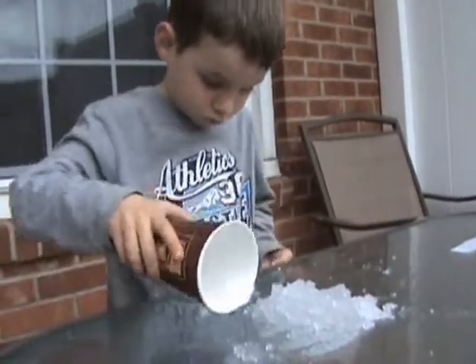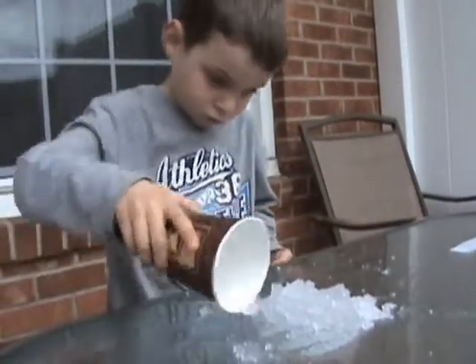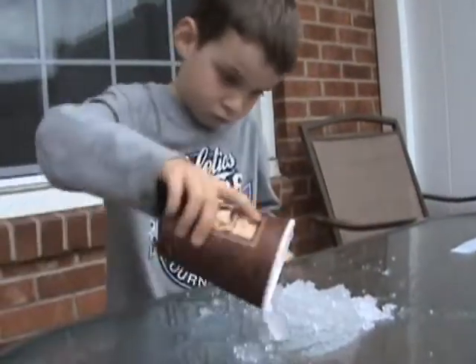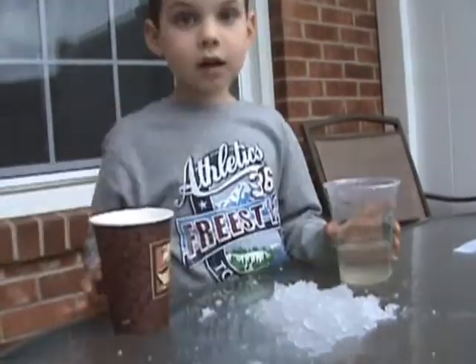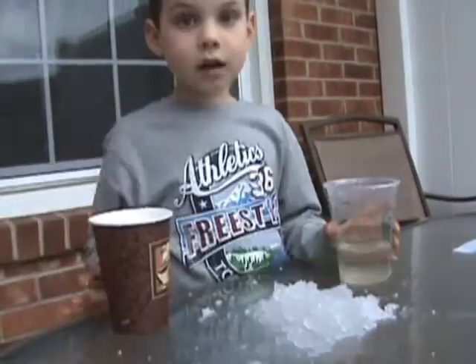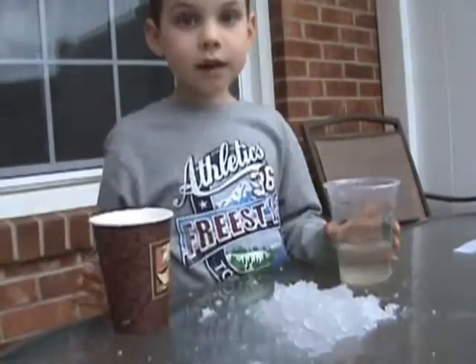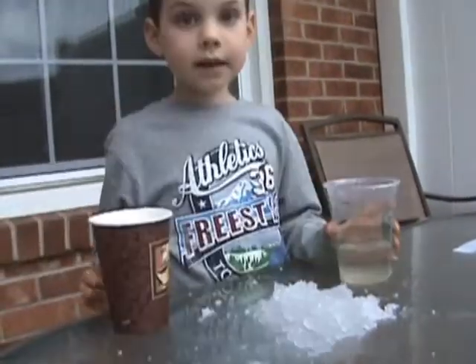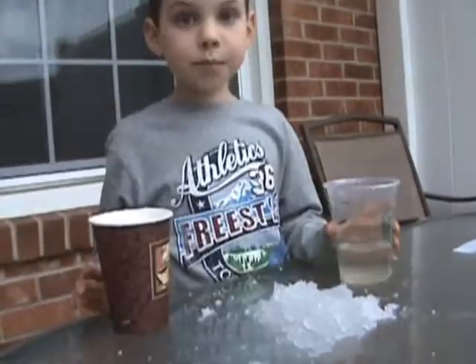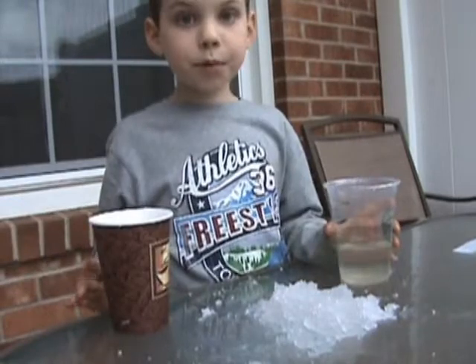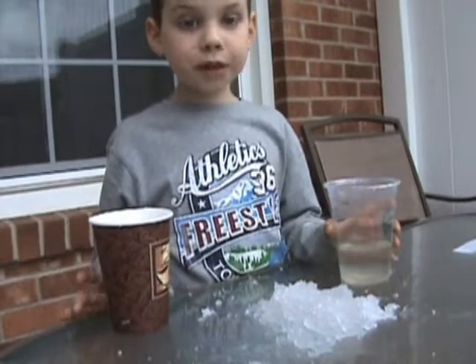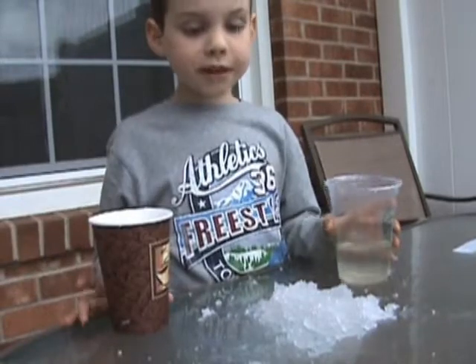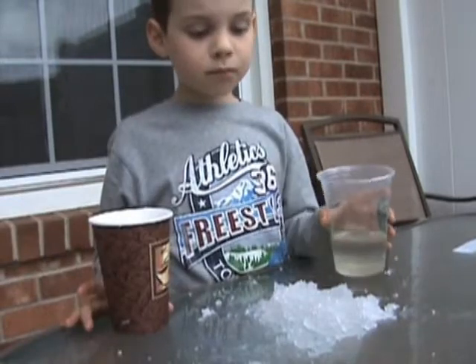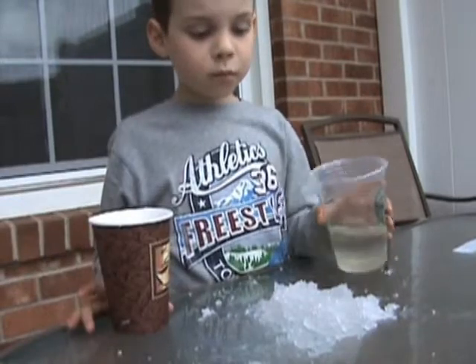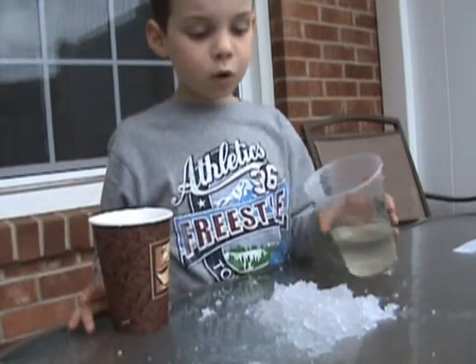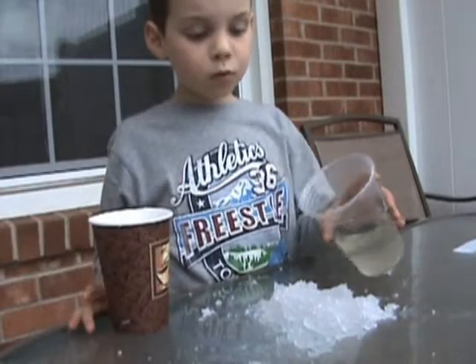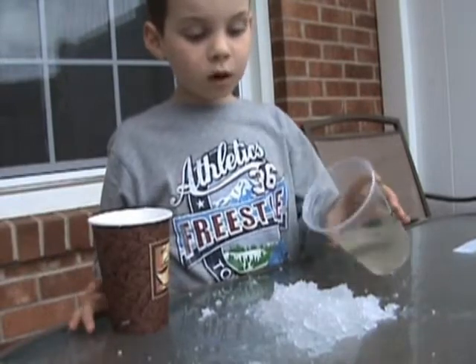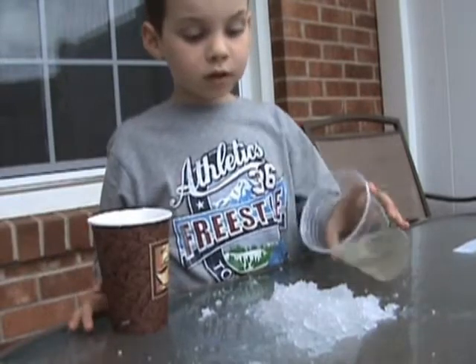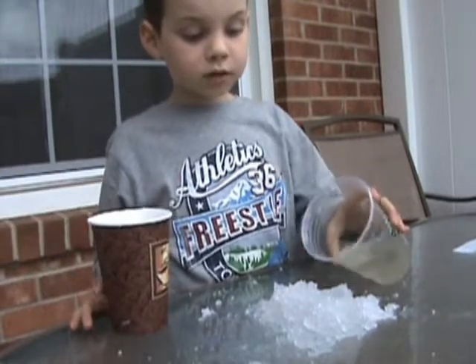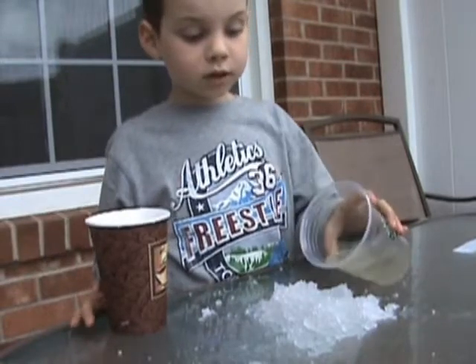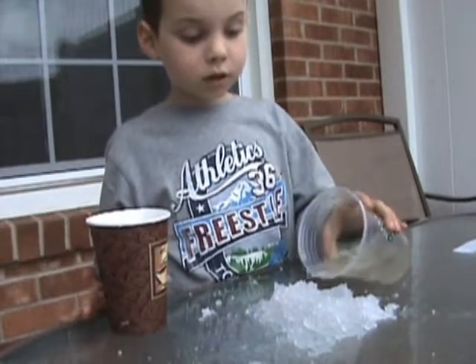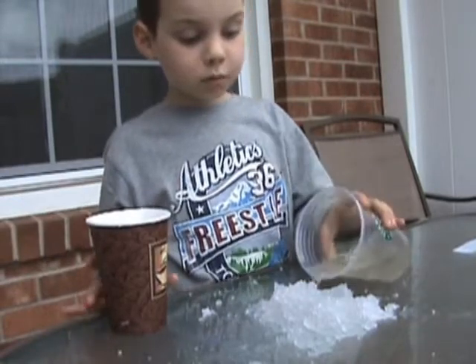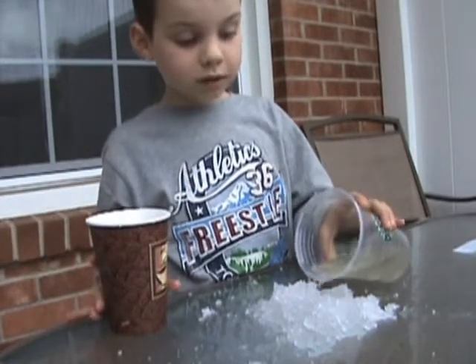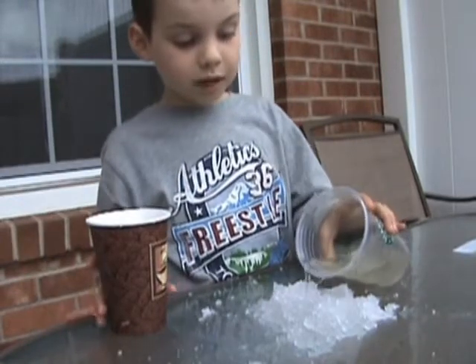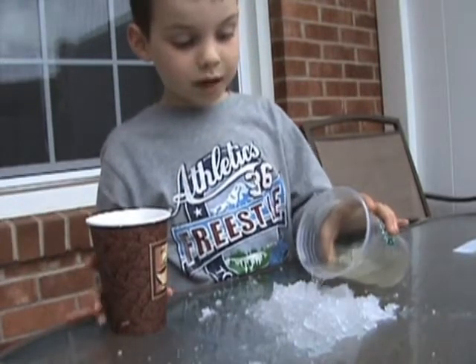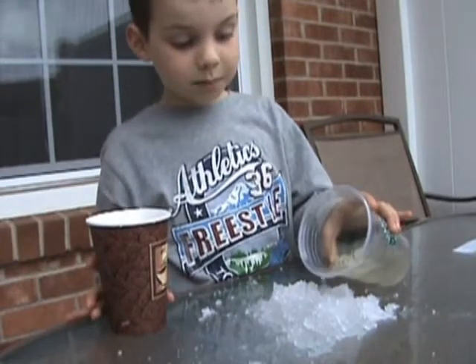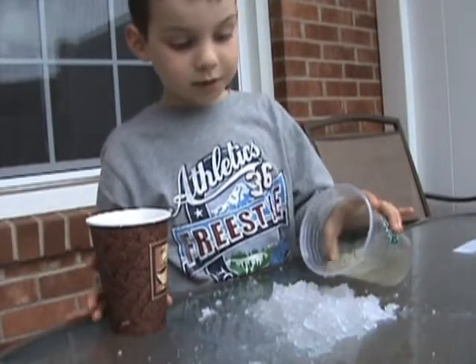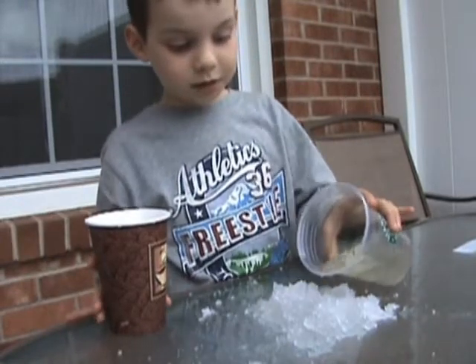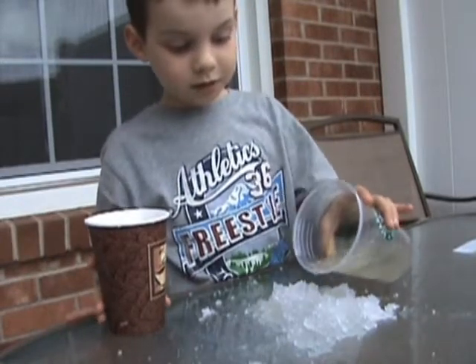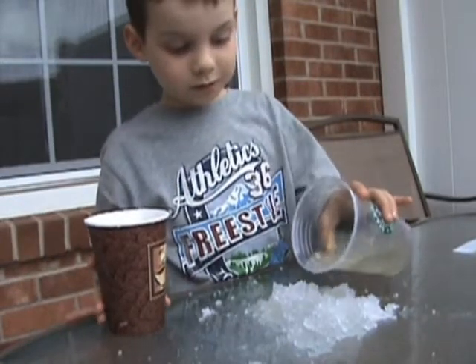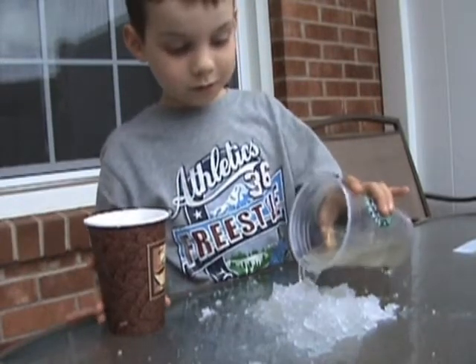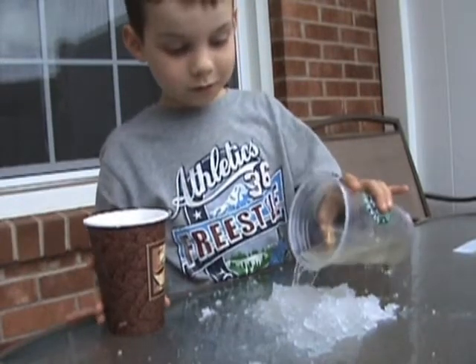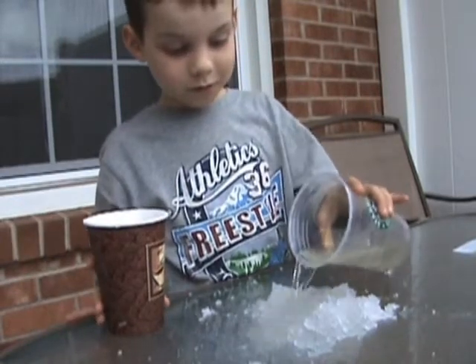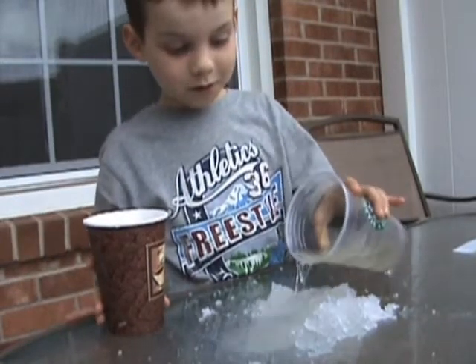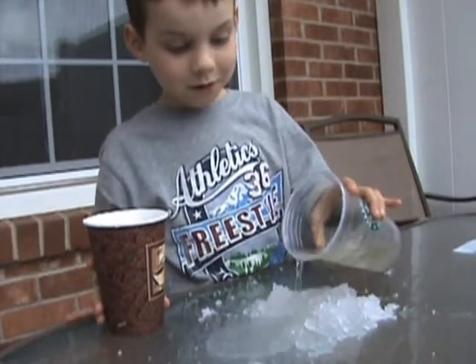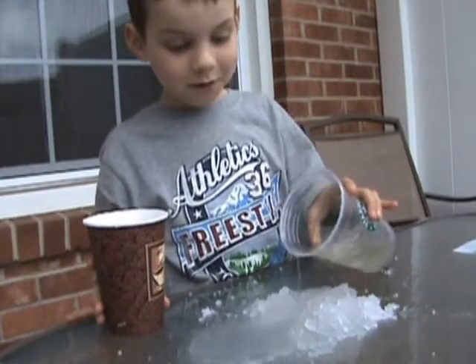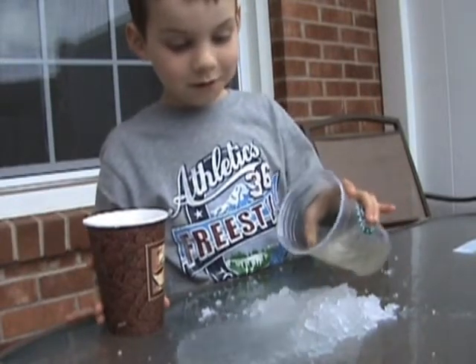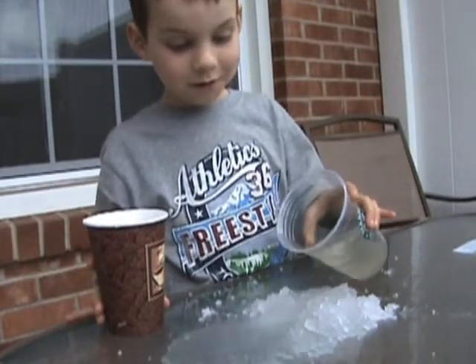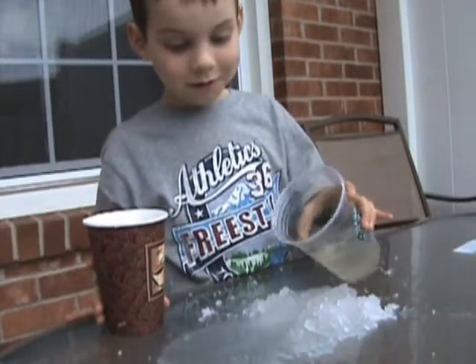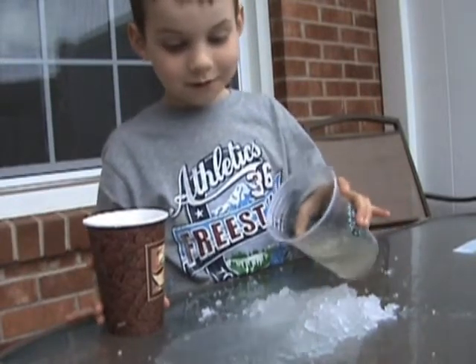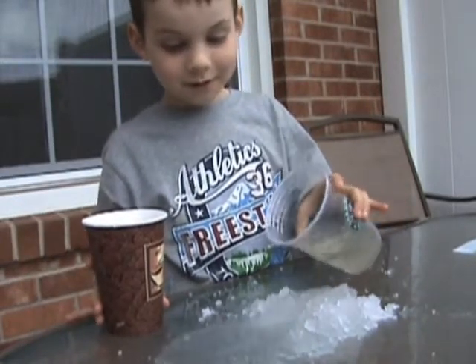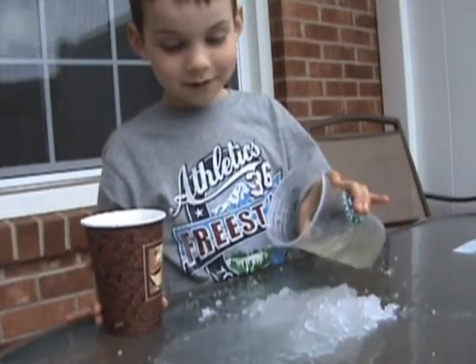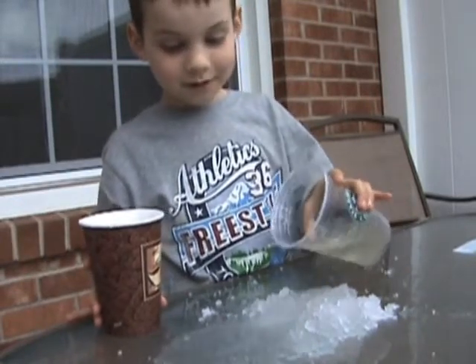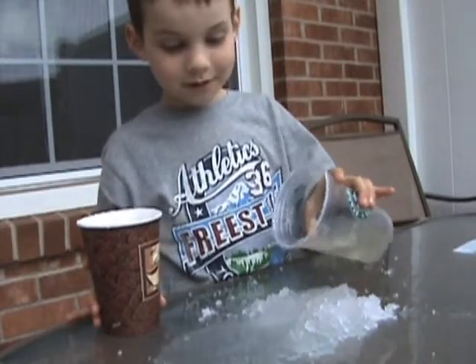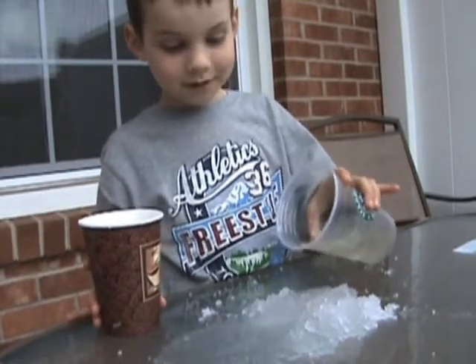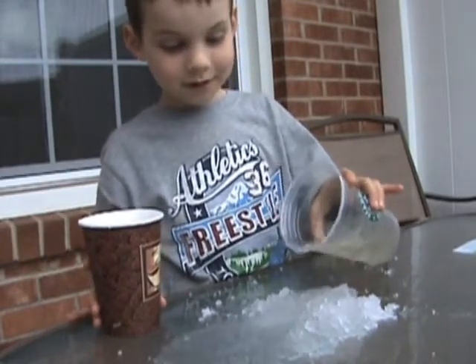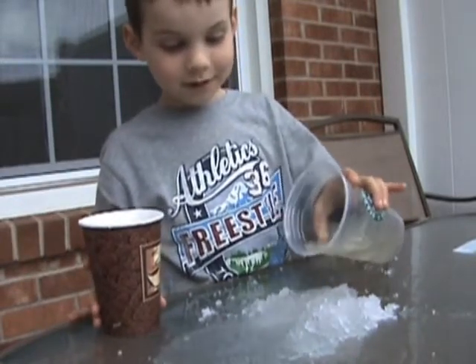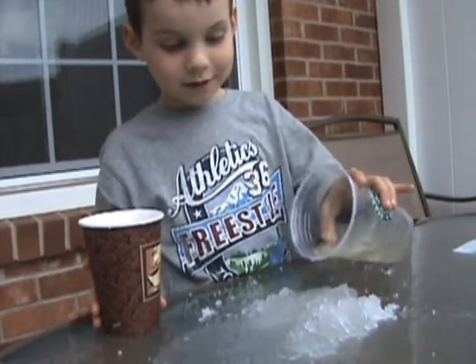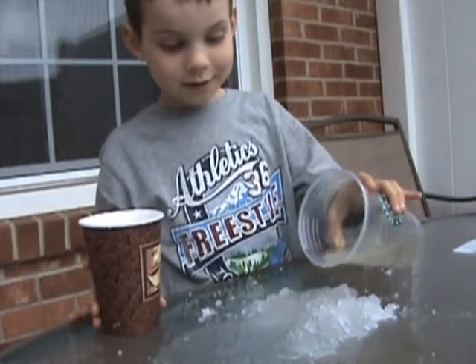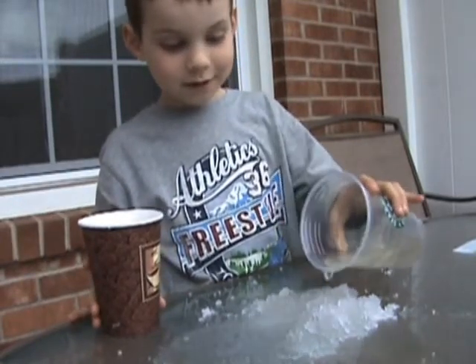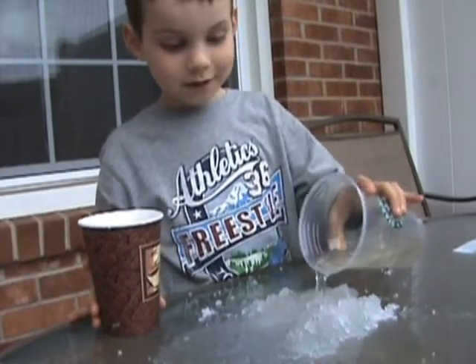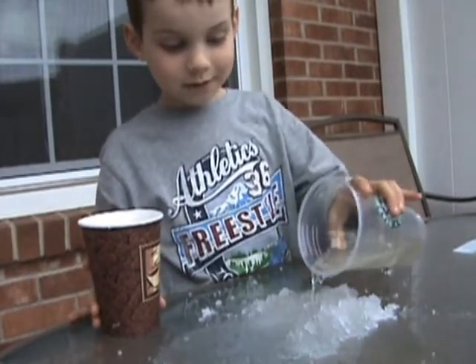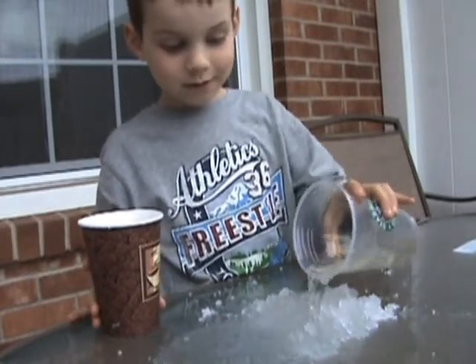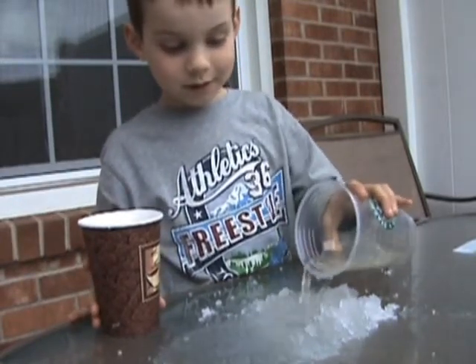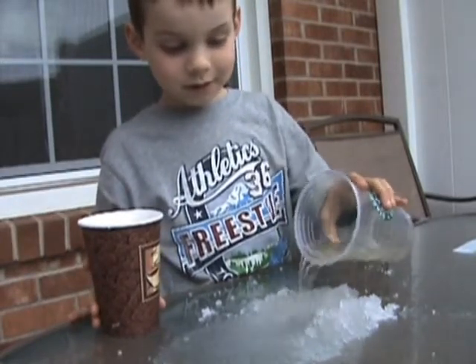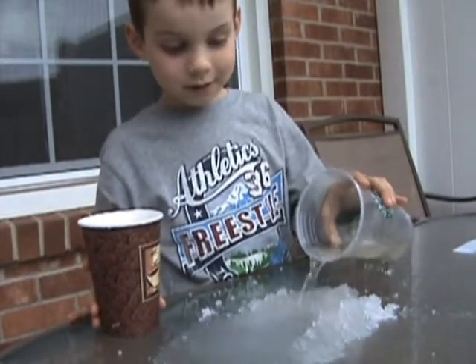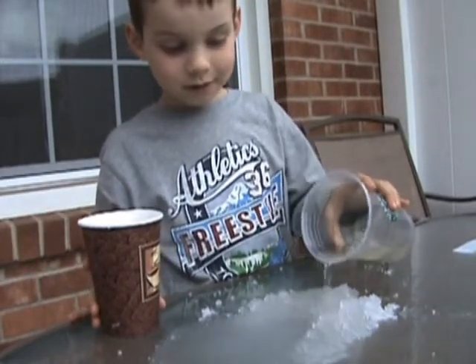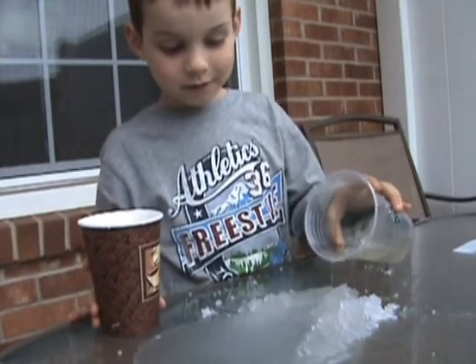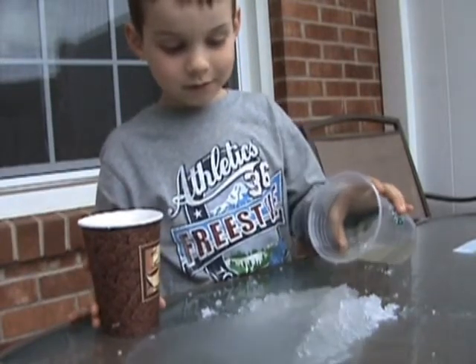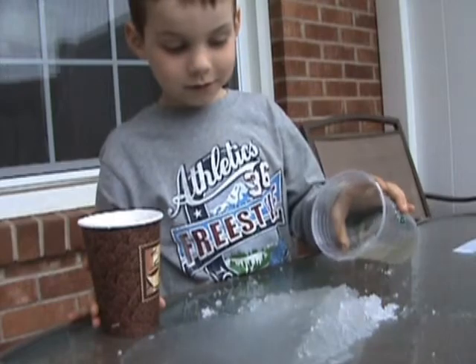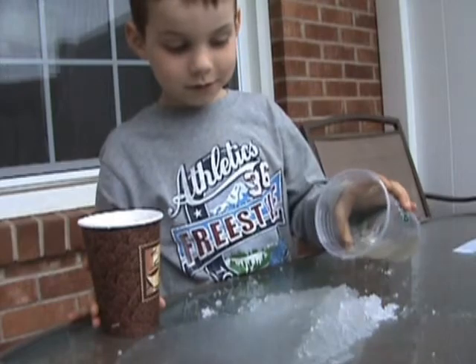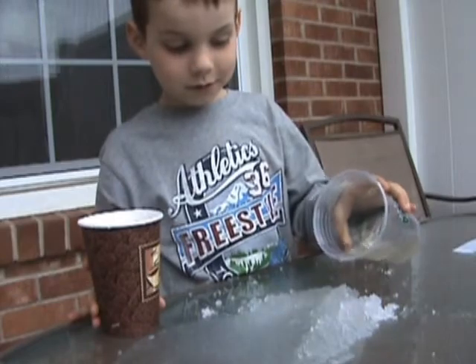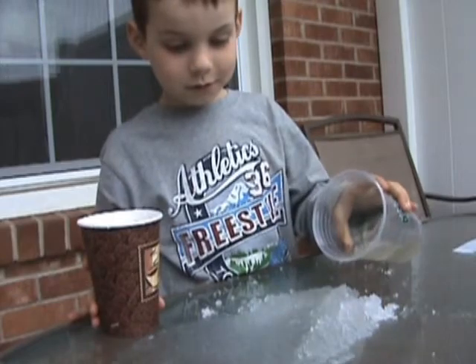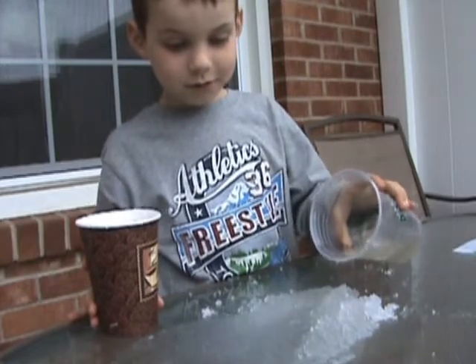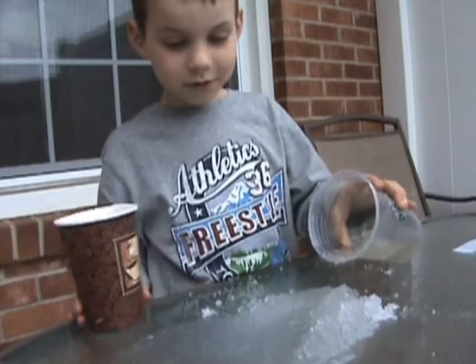And I'll put even more water and see what happens. Whoa. Beautiful, beautiful, beautiful.